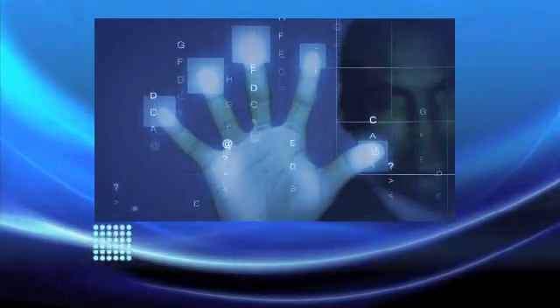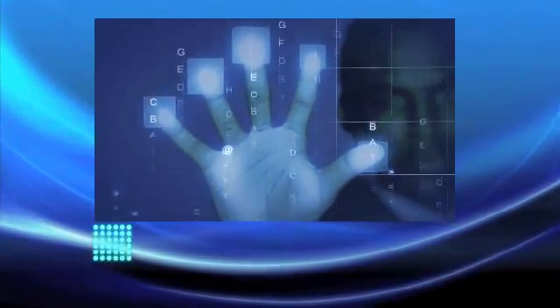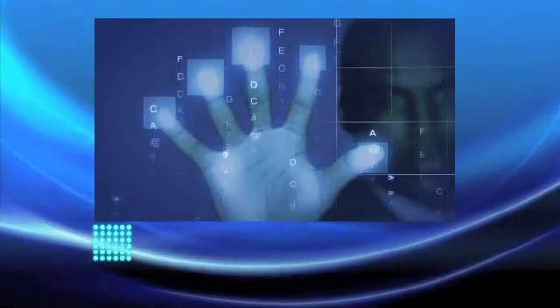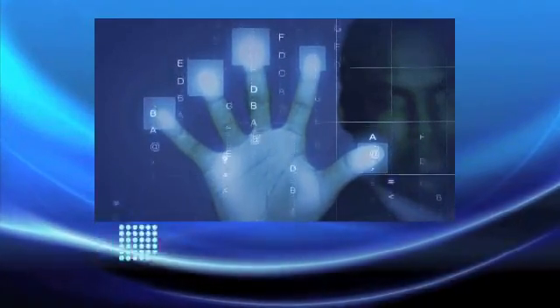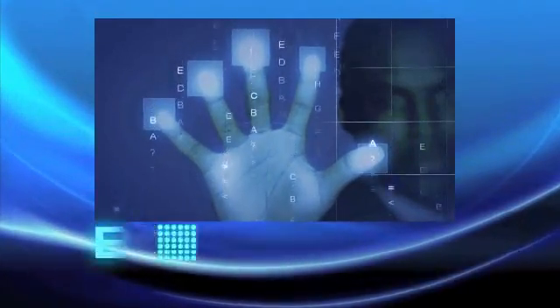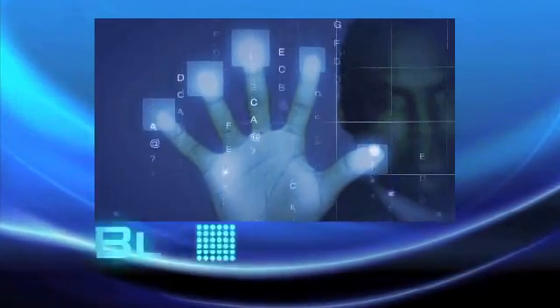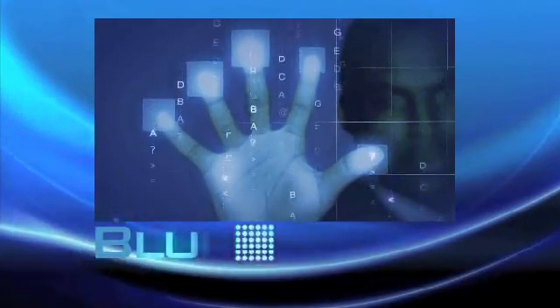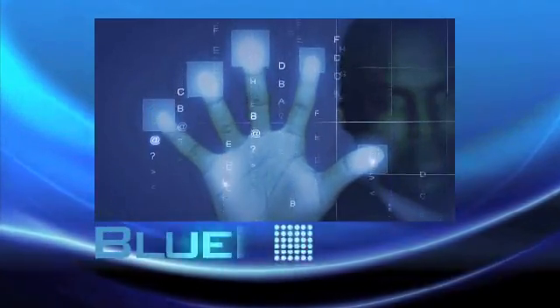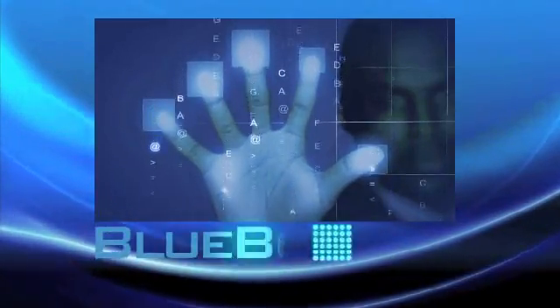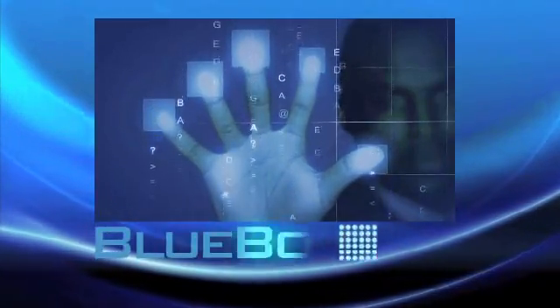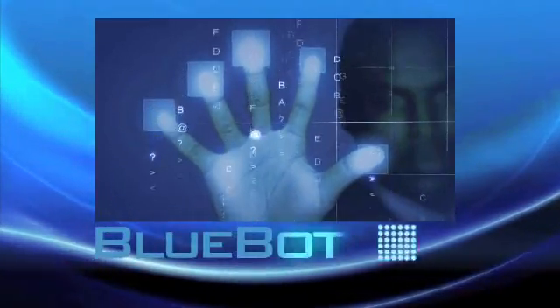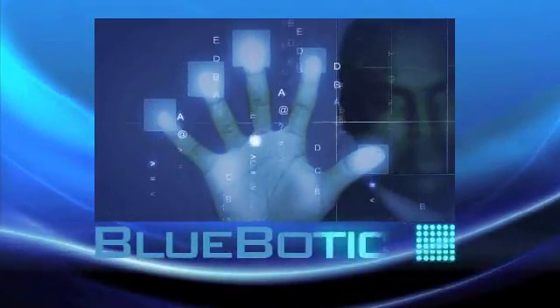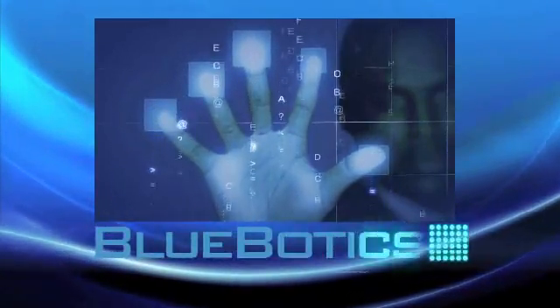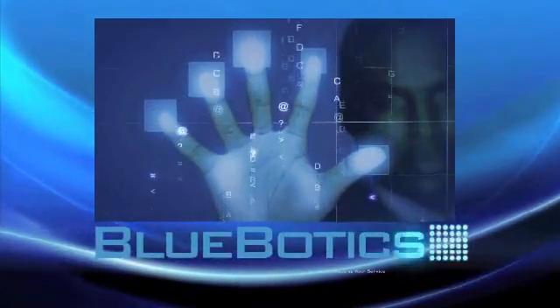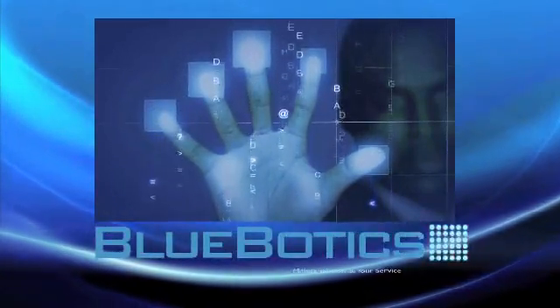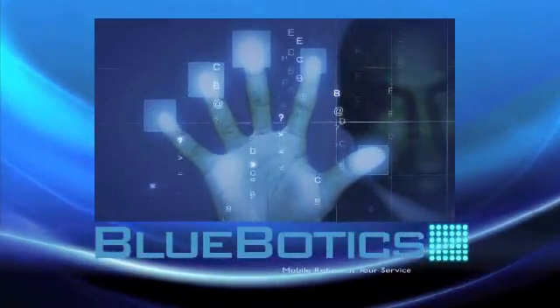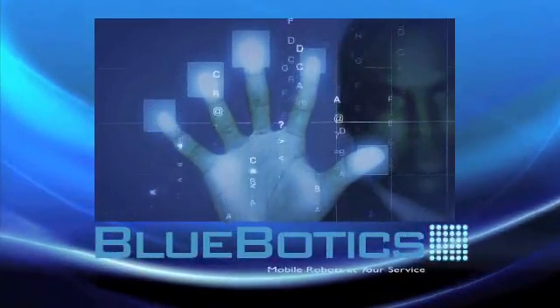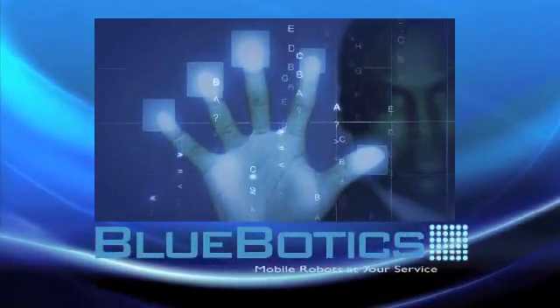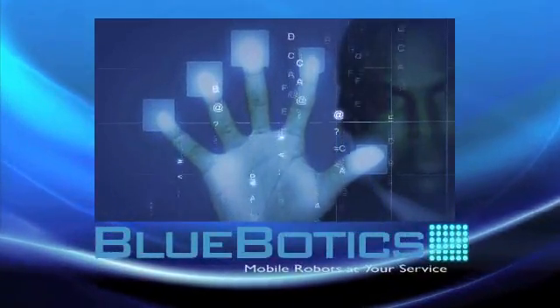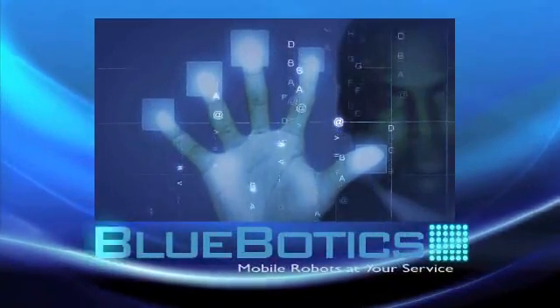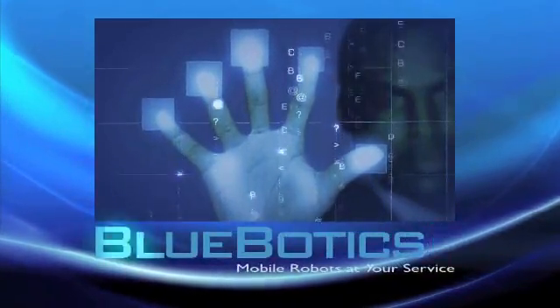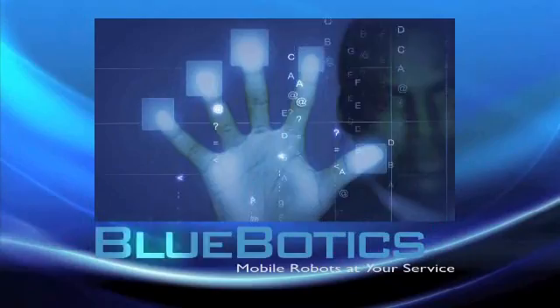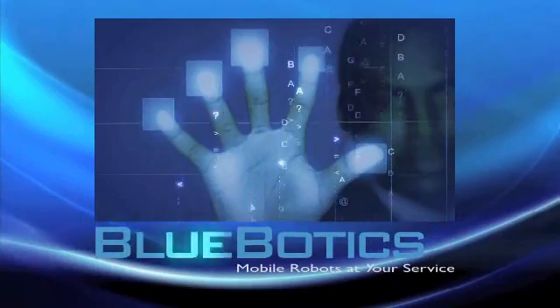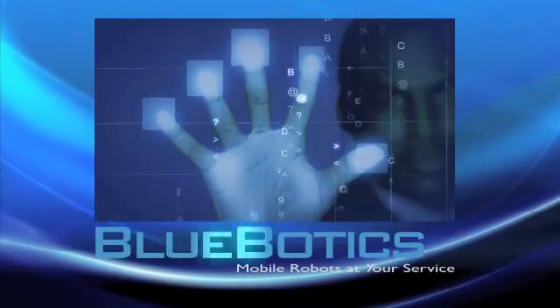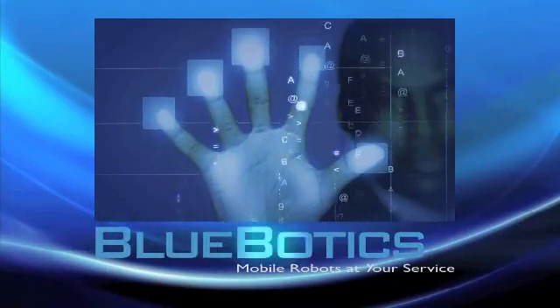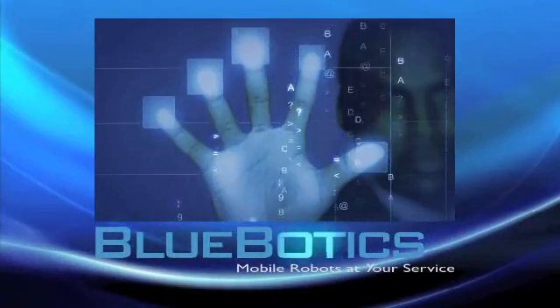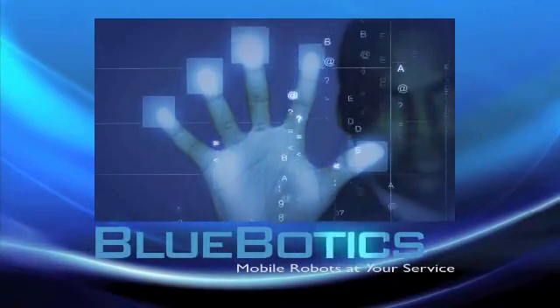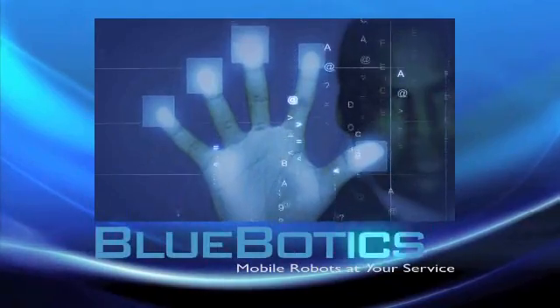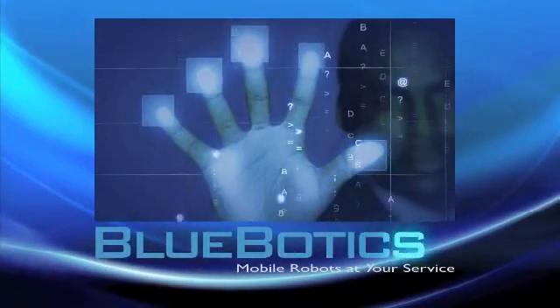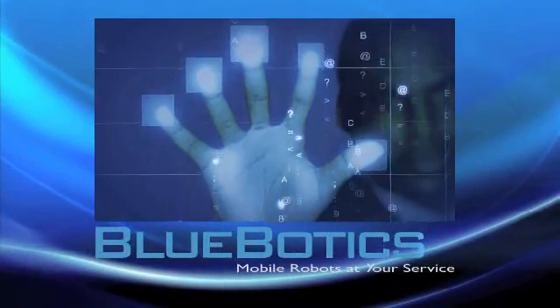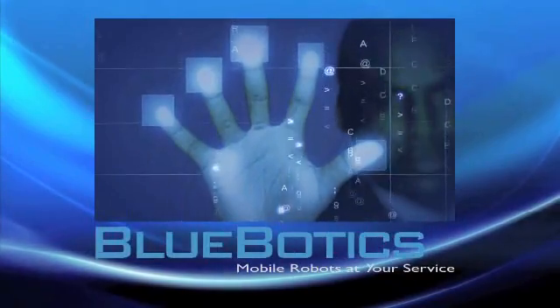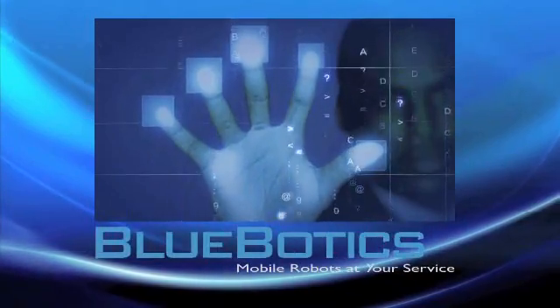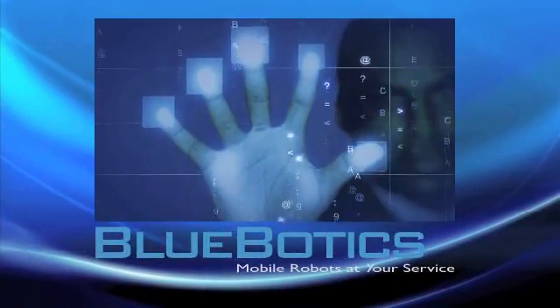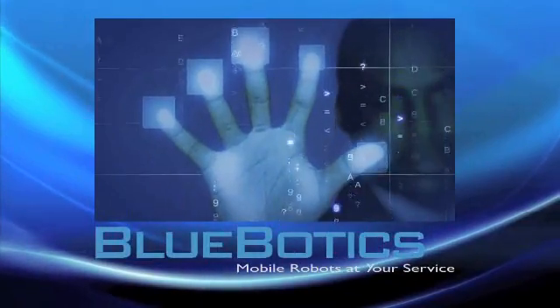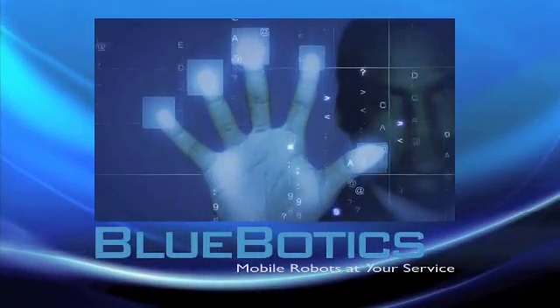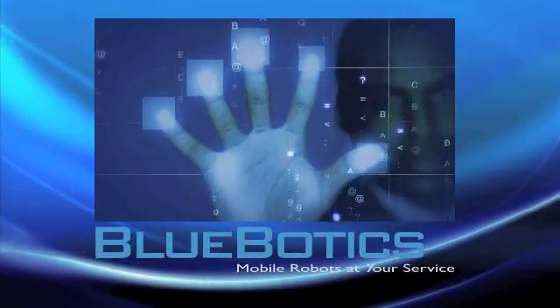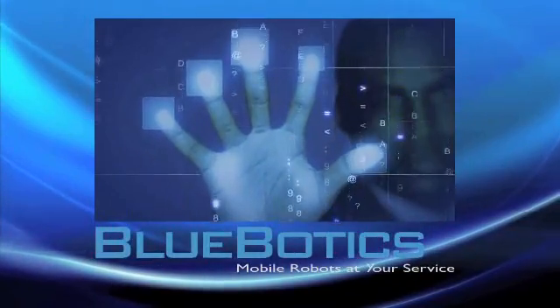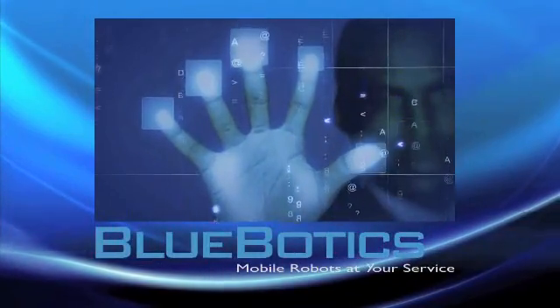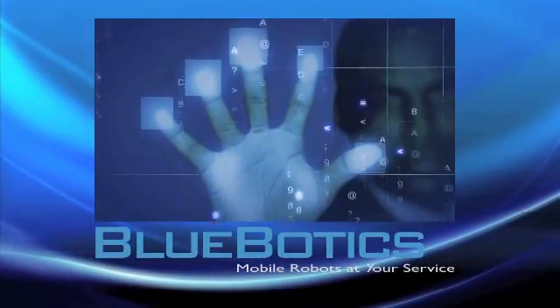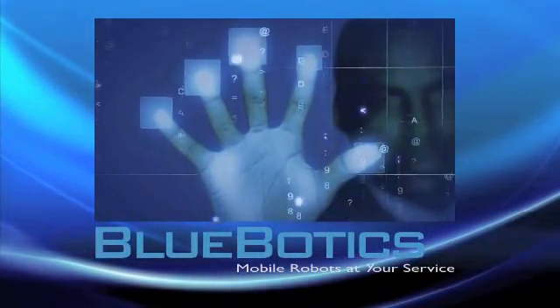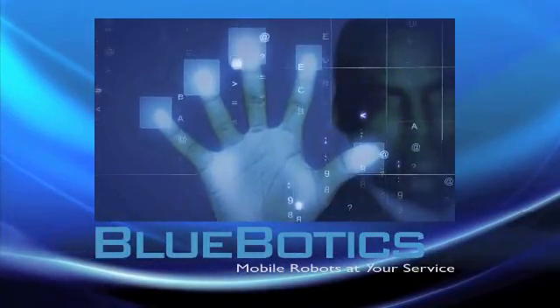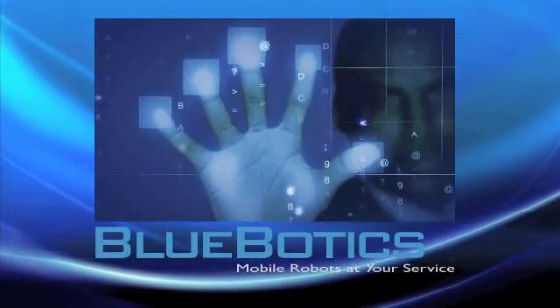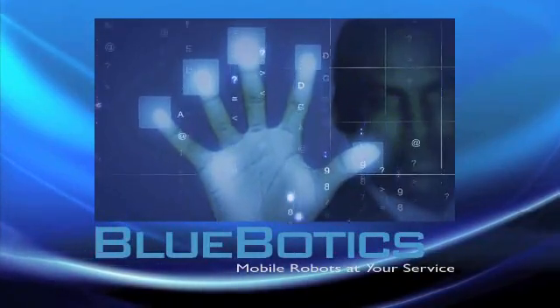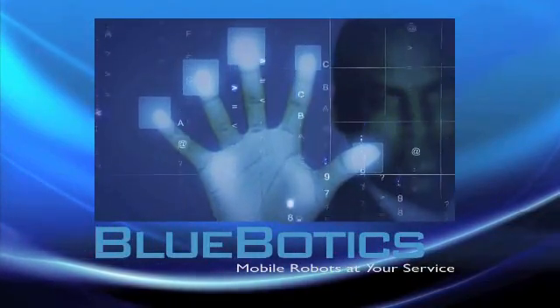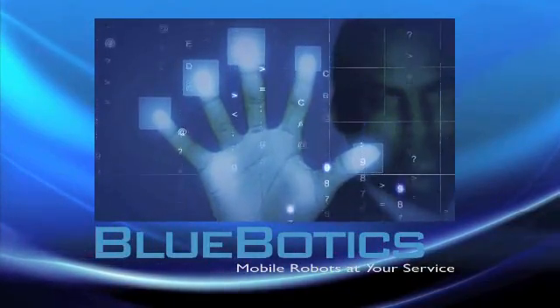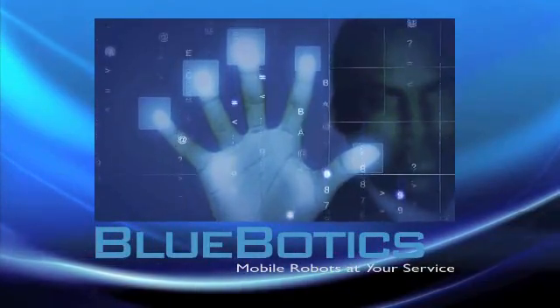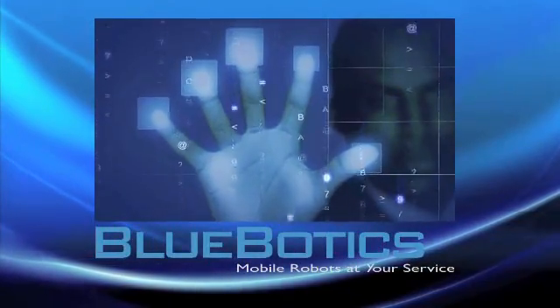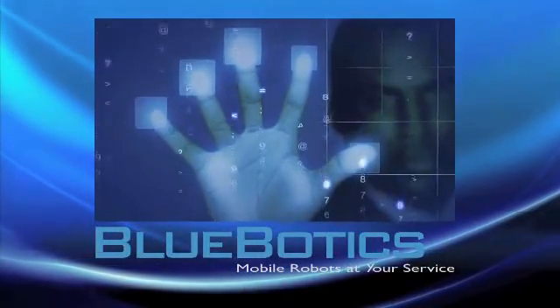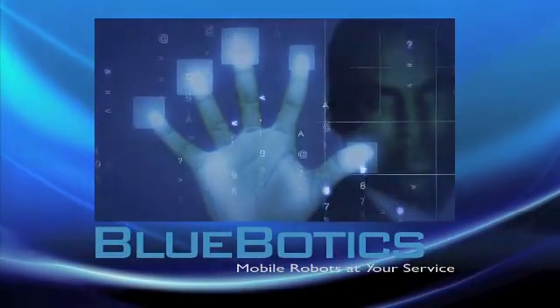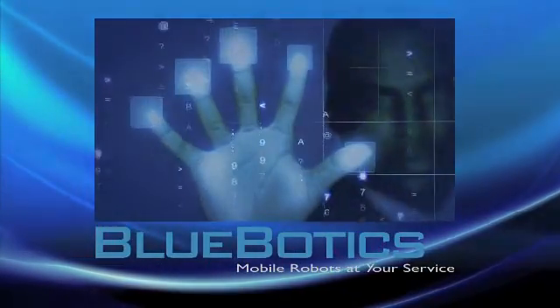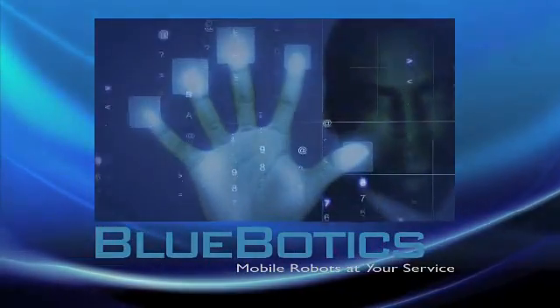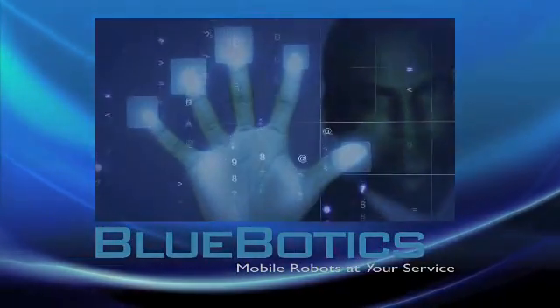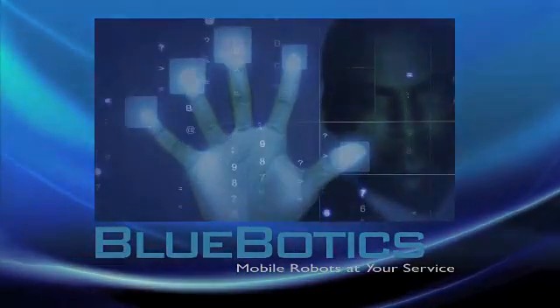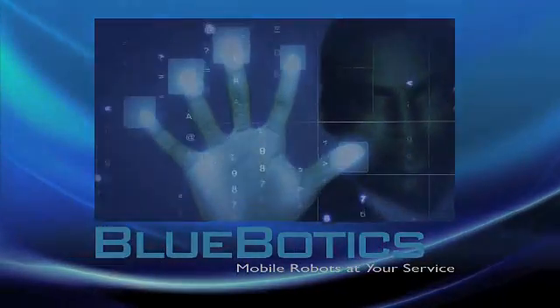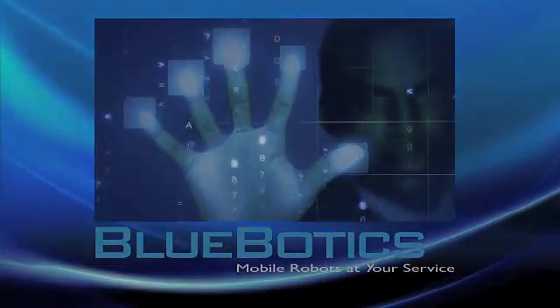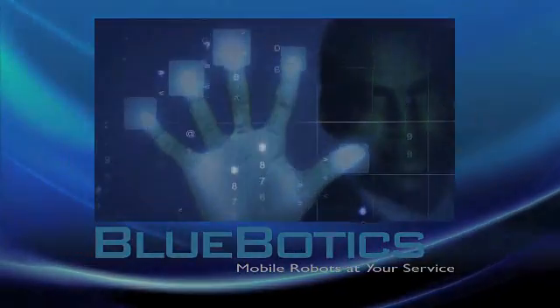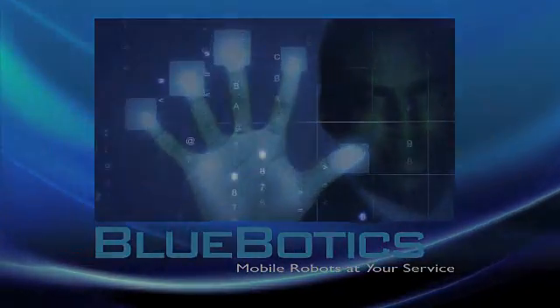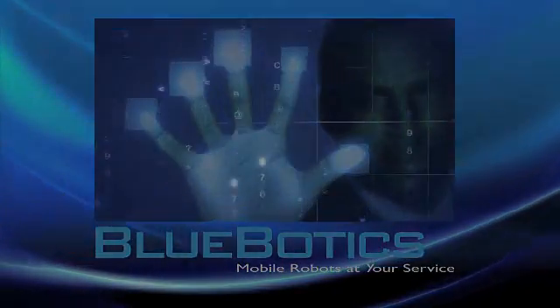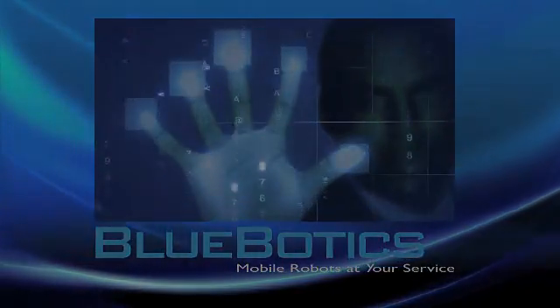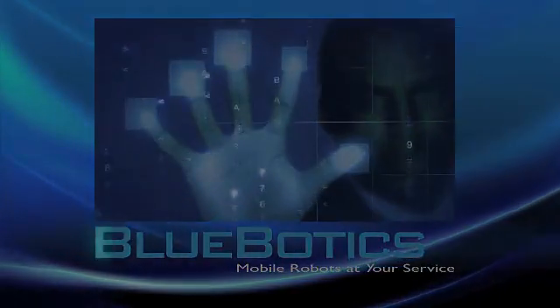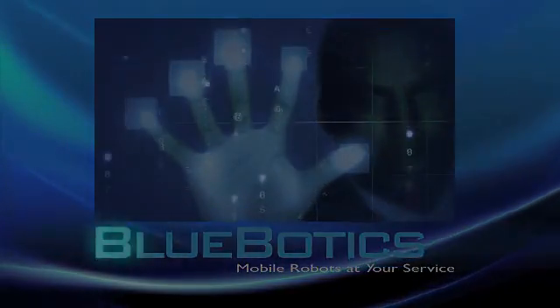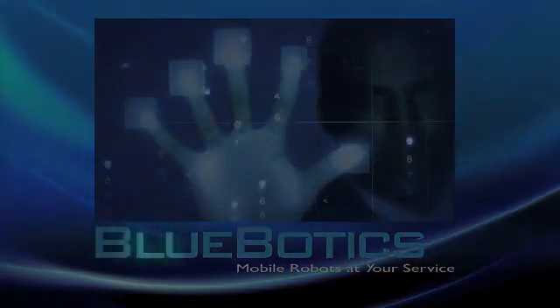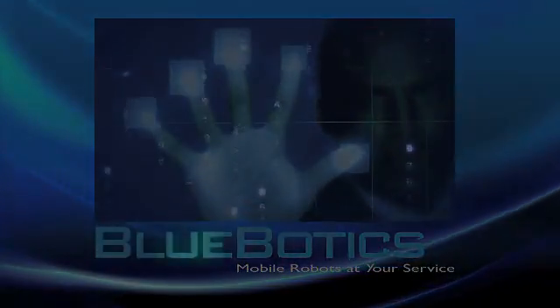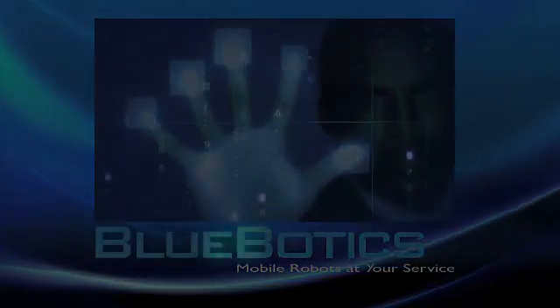The innovative navigation solution of Blue Botix.